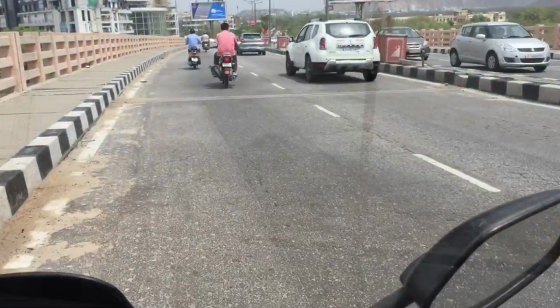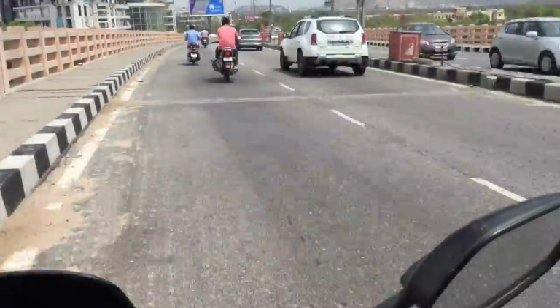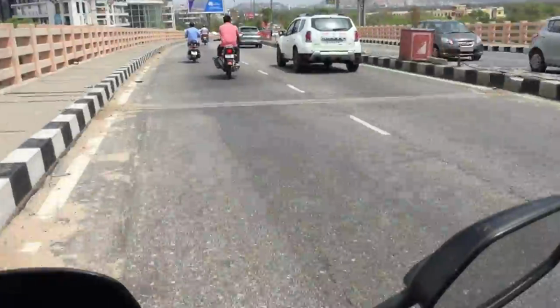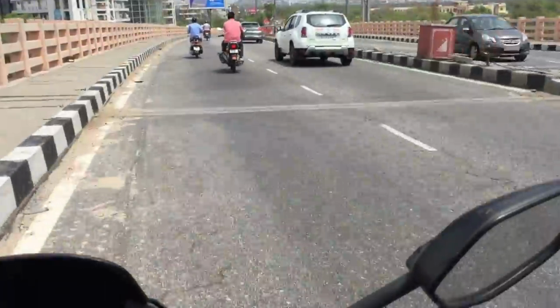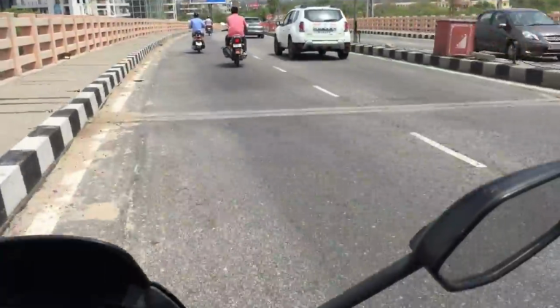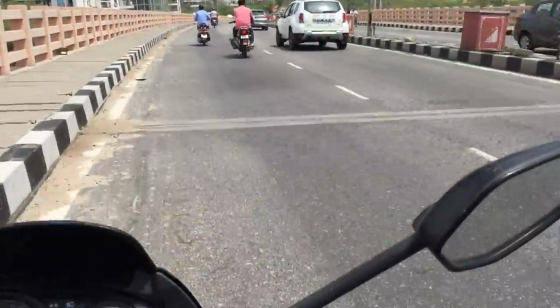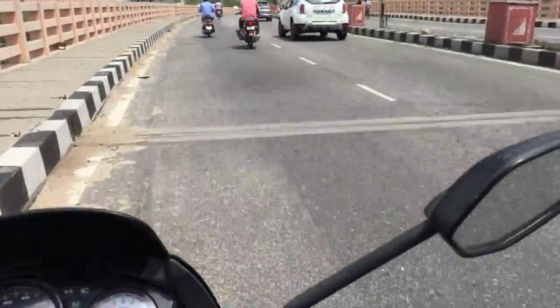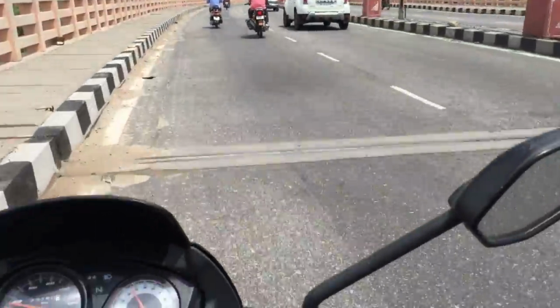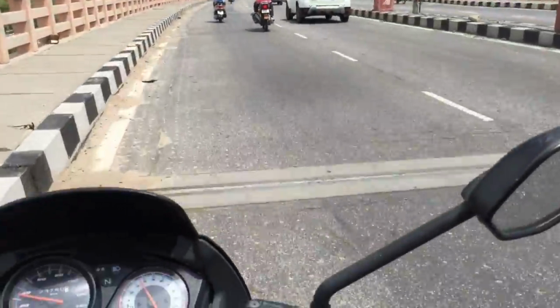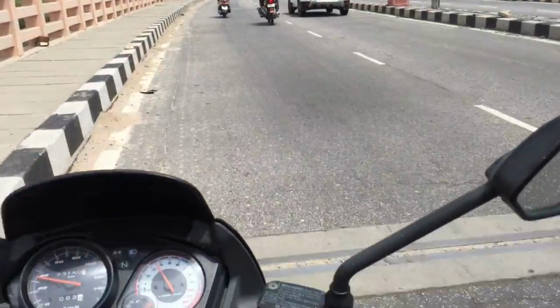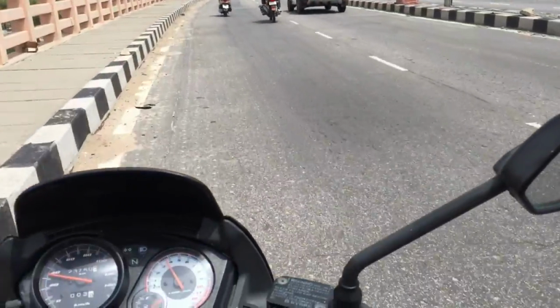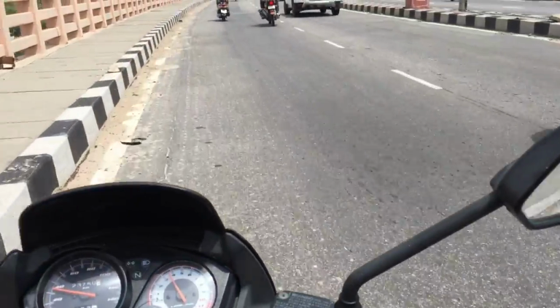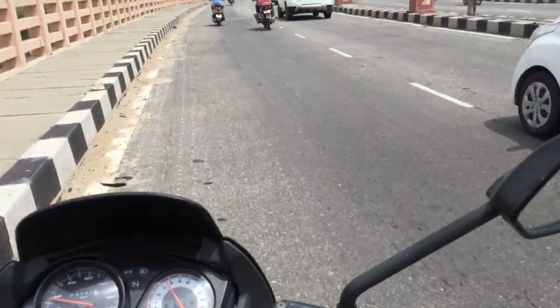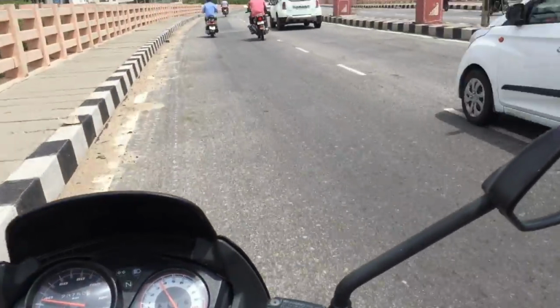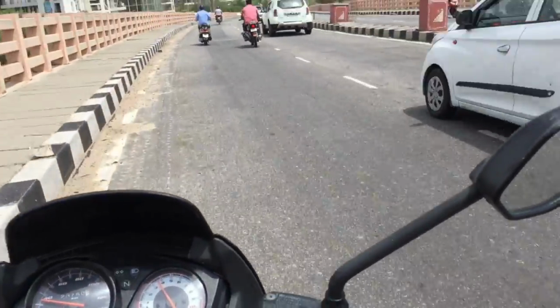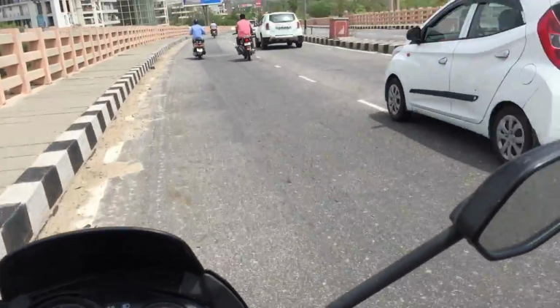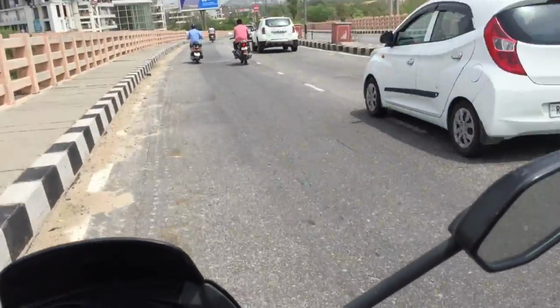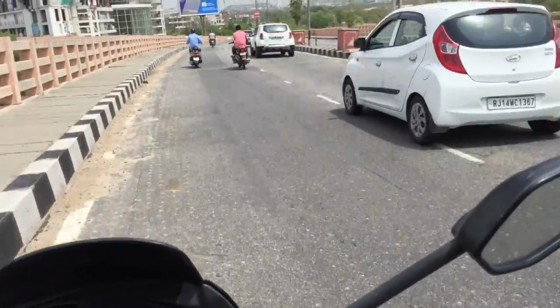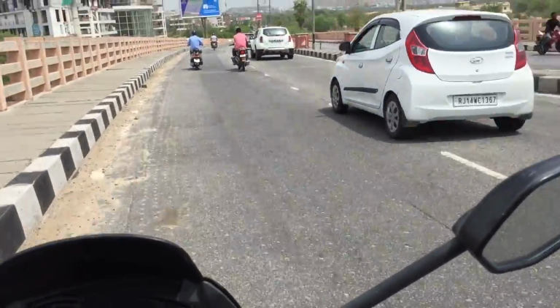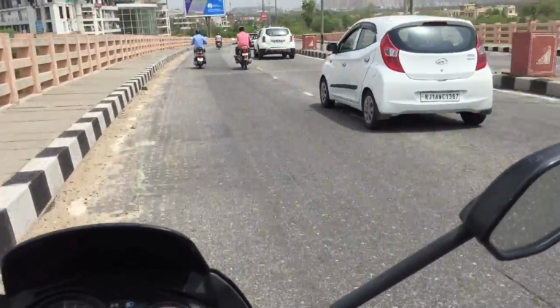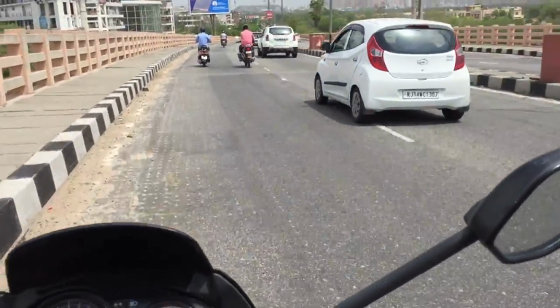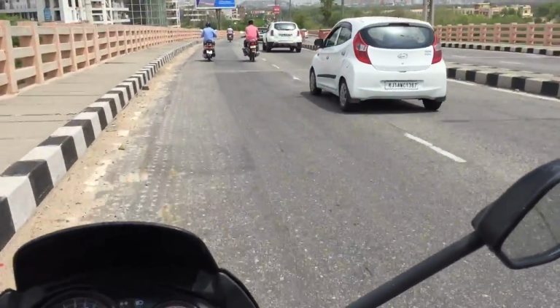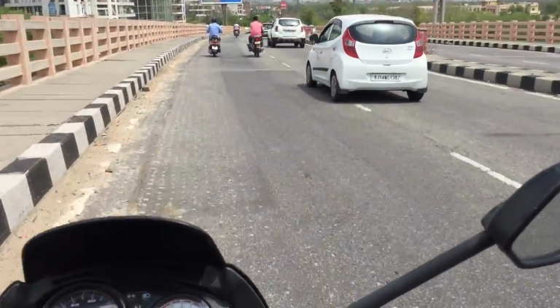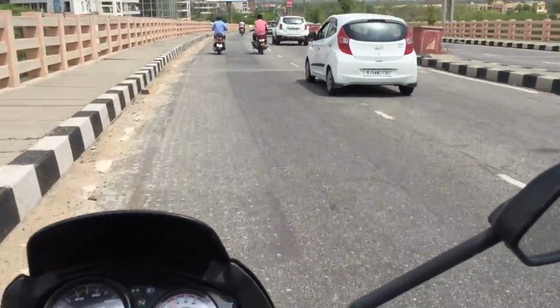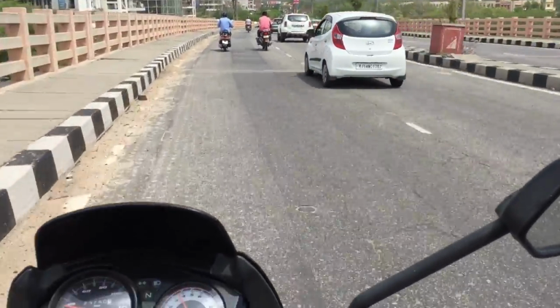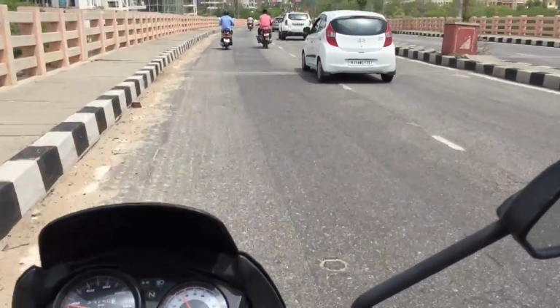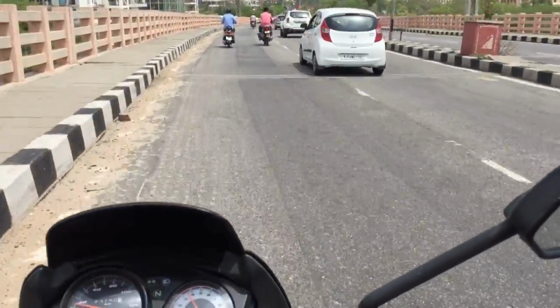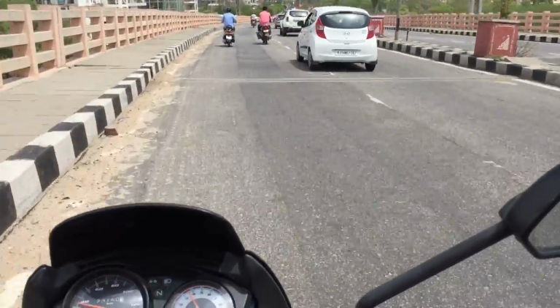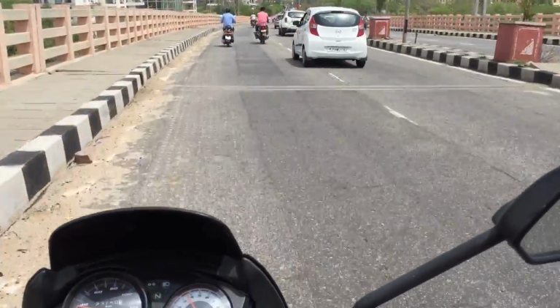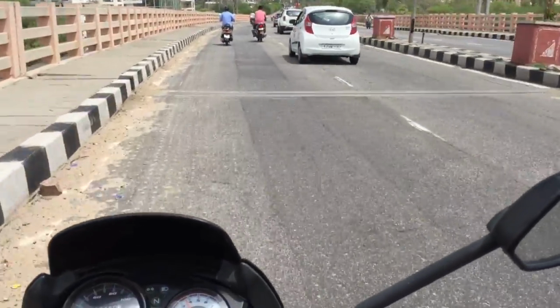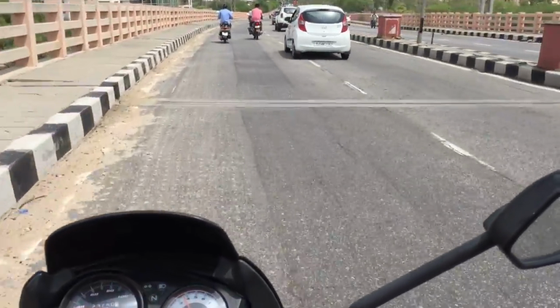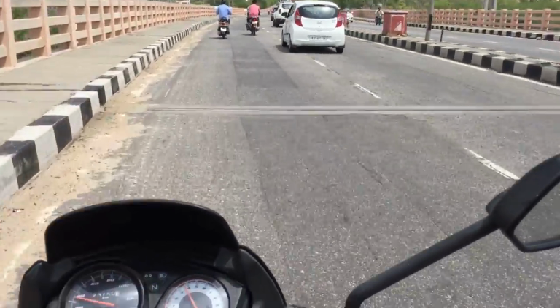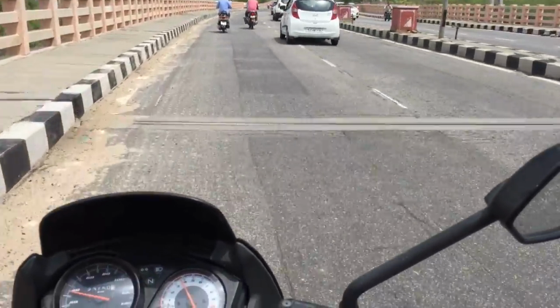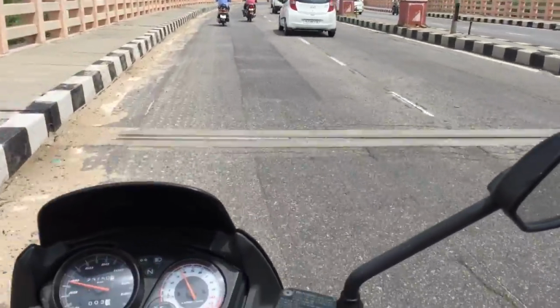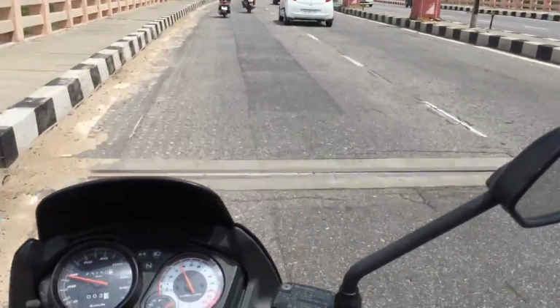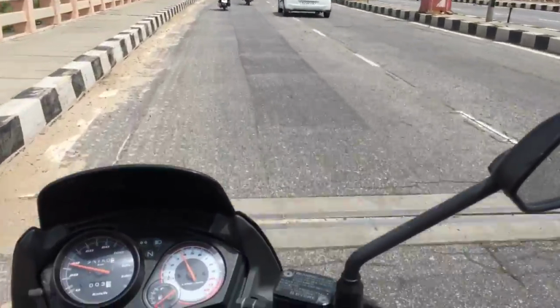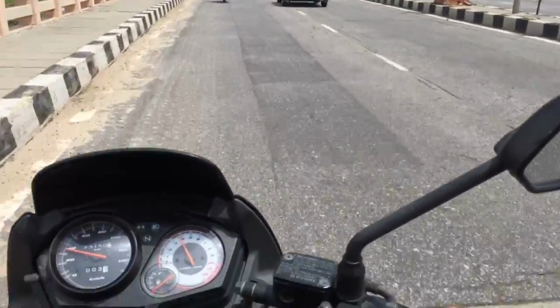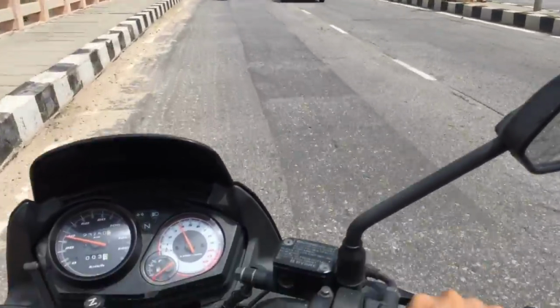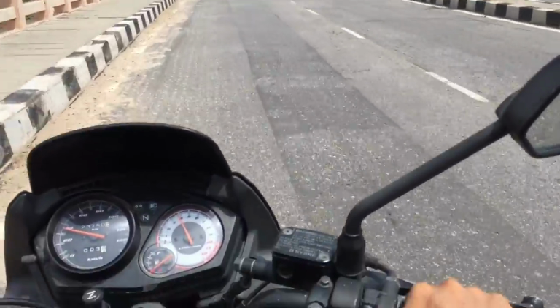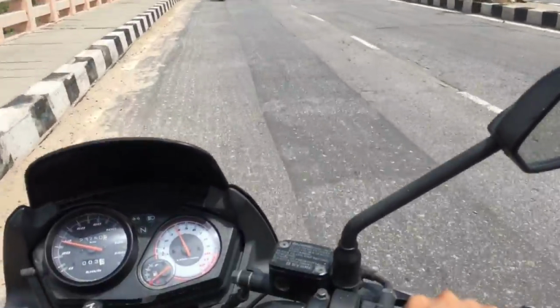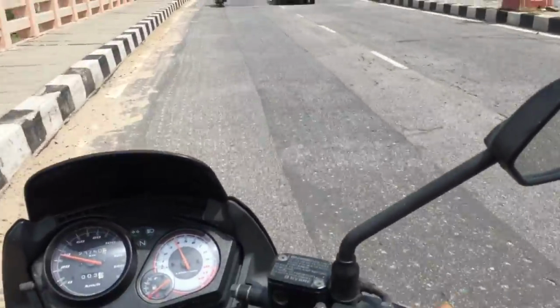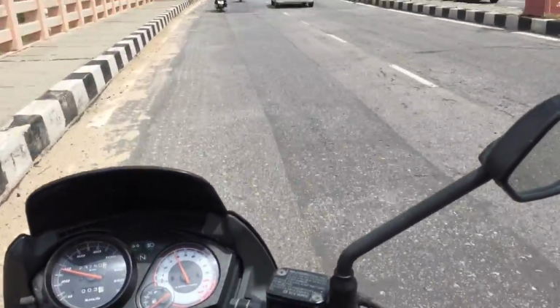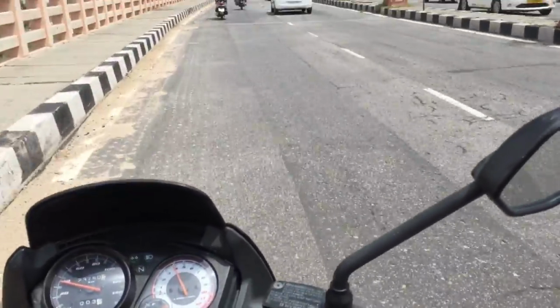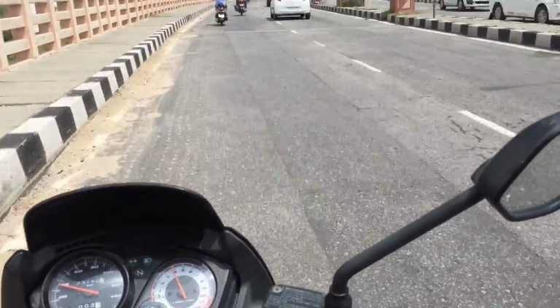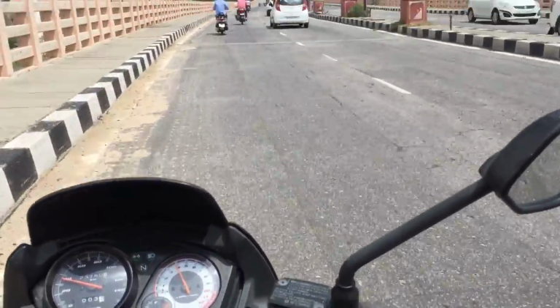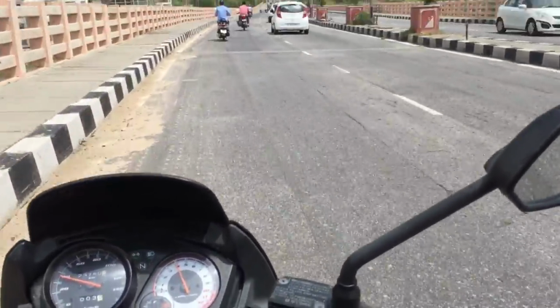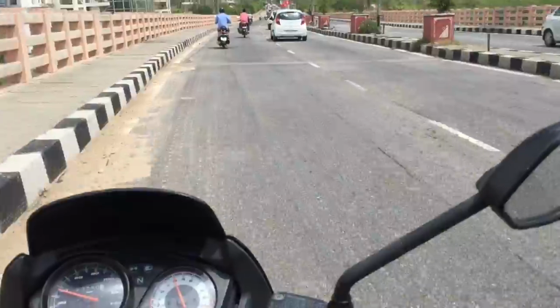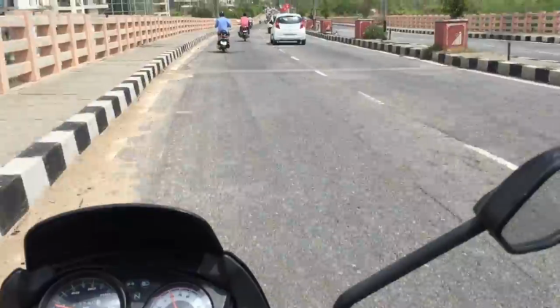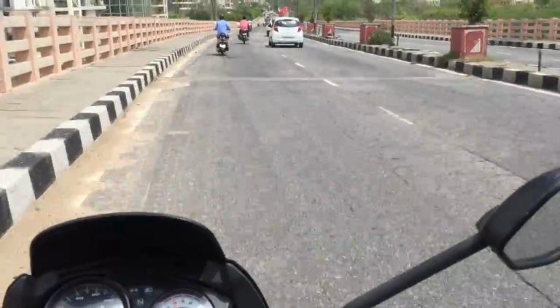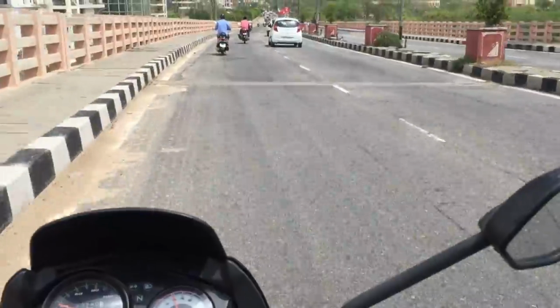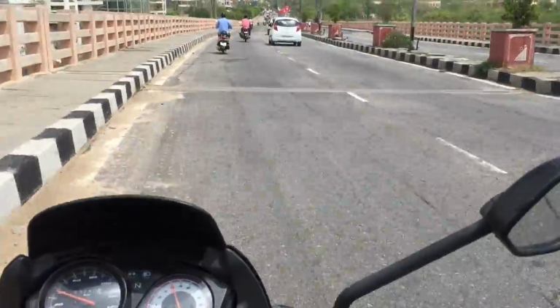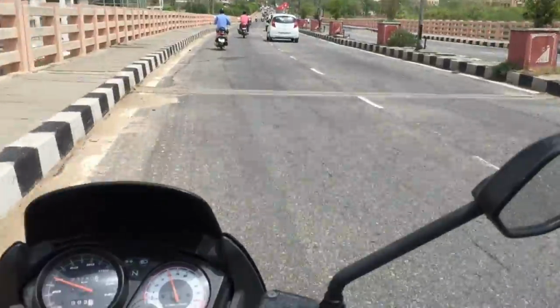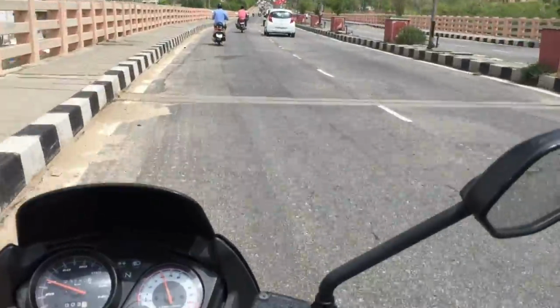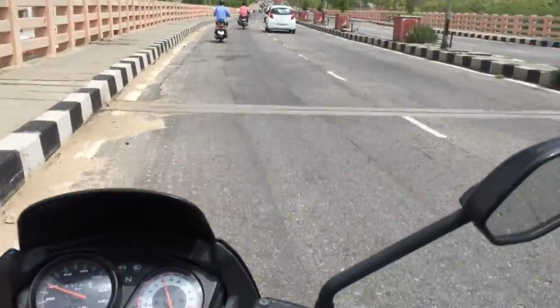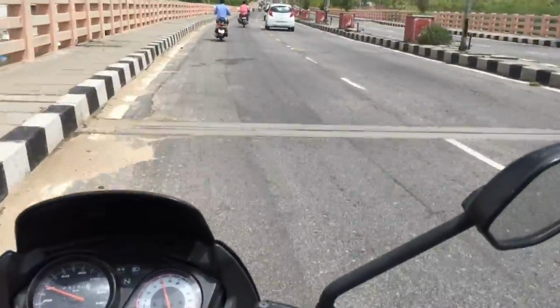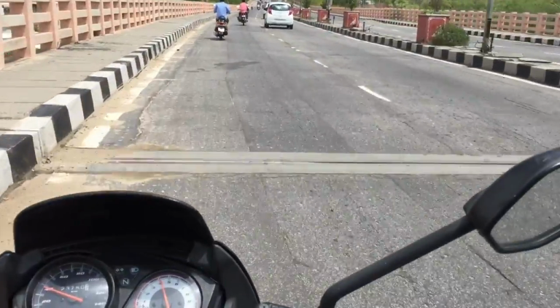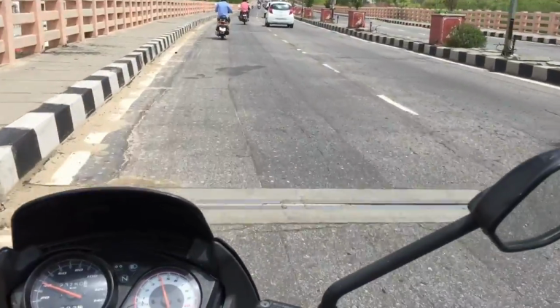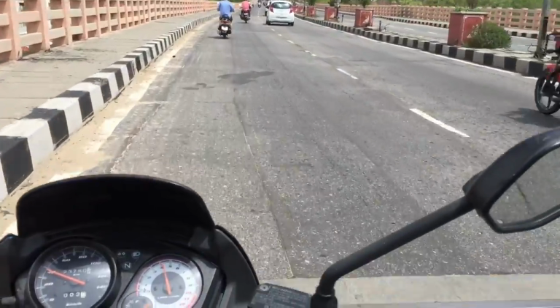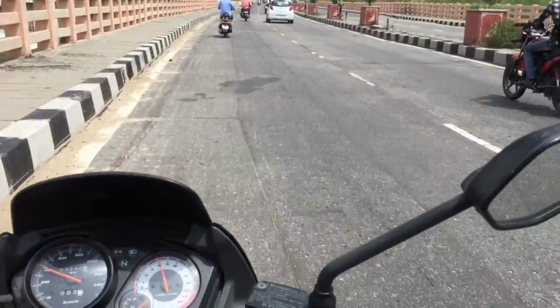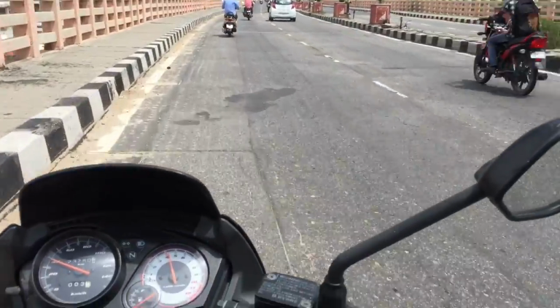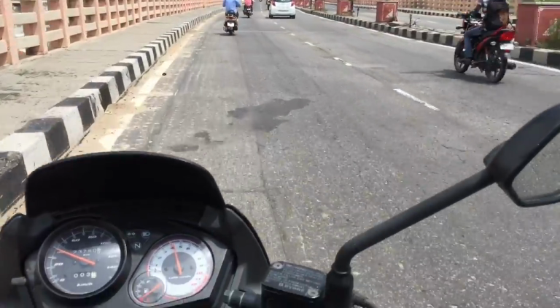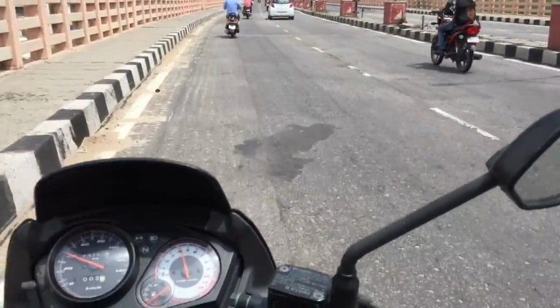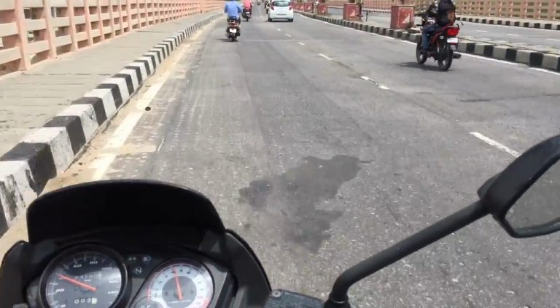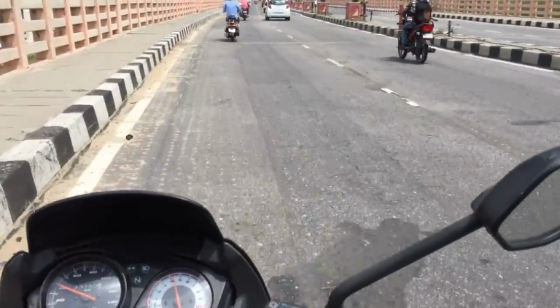I don't know — Honda's Stunner bike in India has been discontinued, but it's the best looking 125cc bike in India.